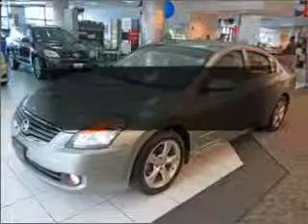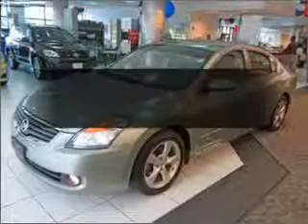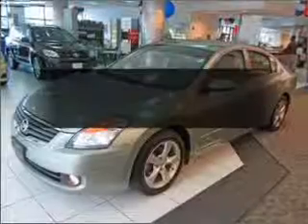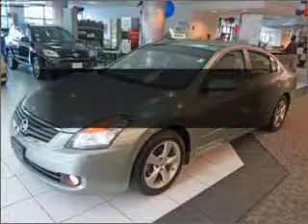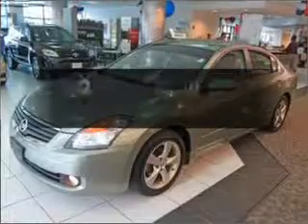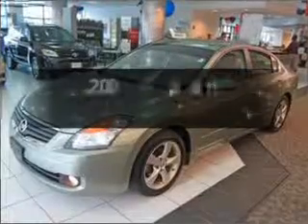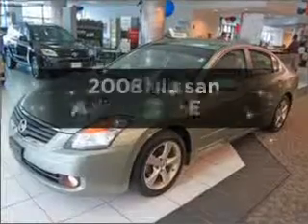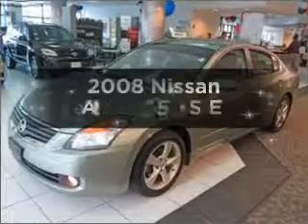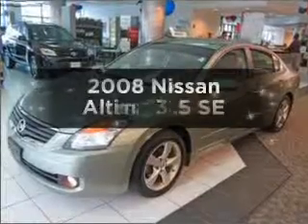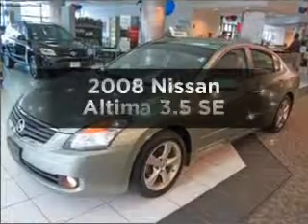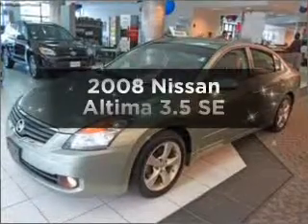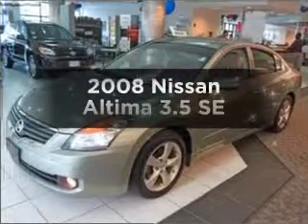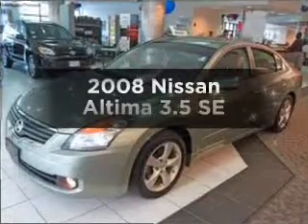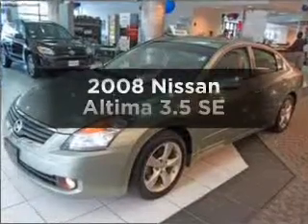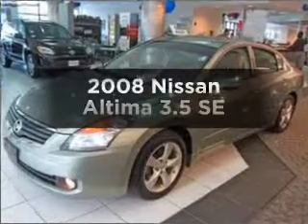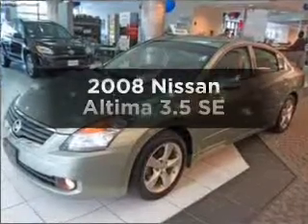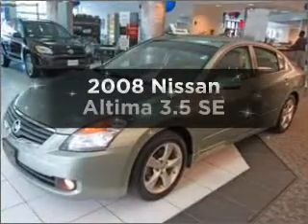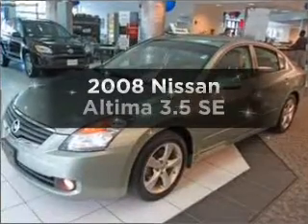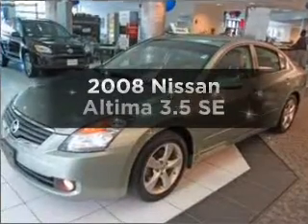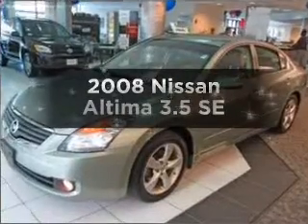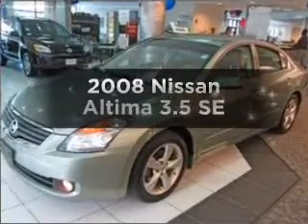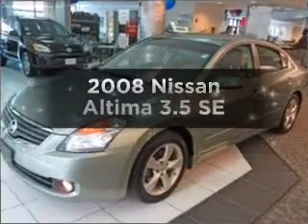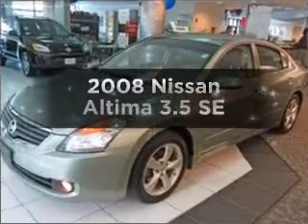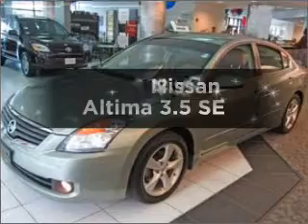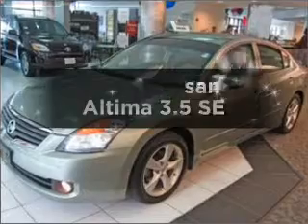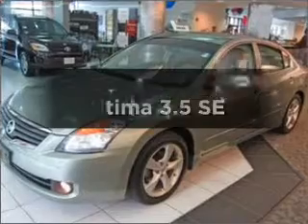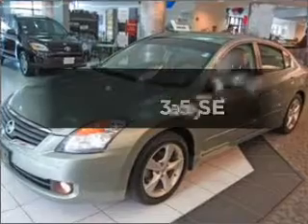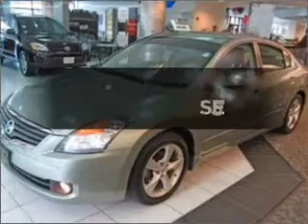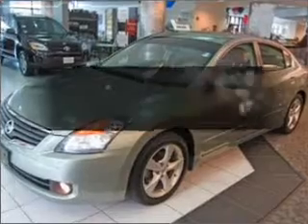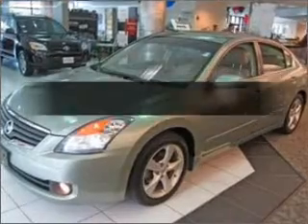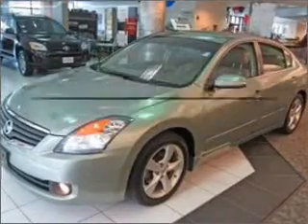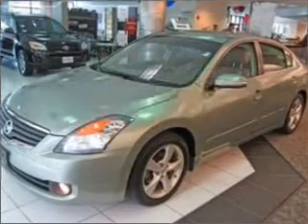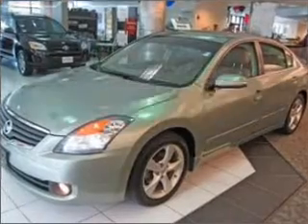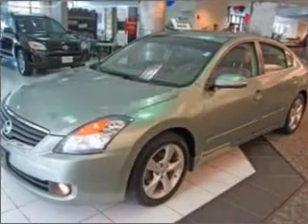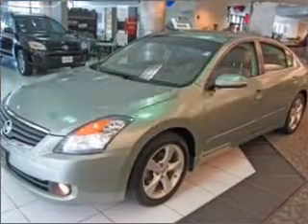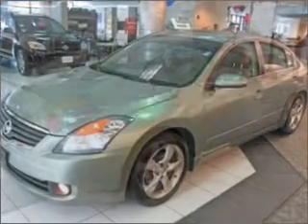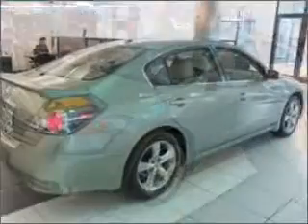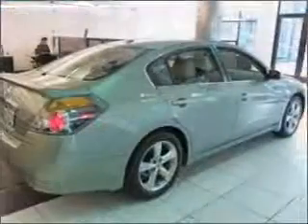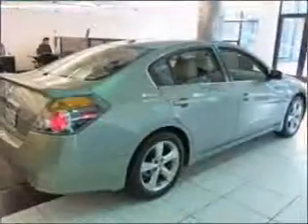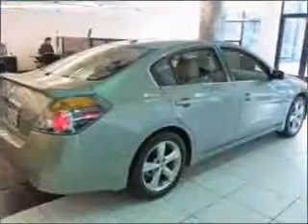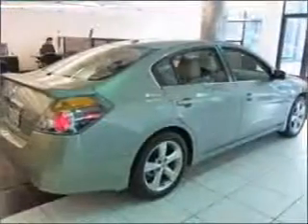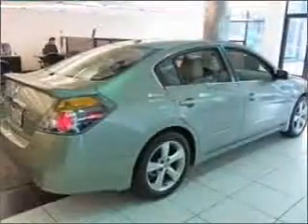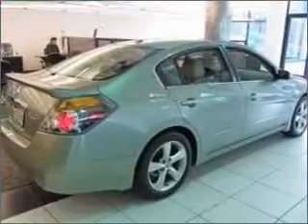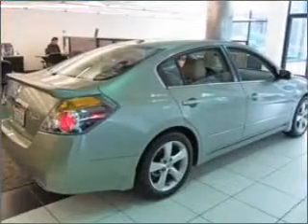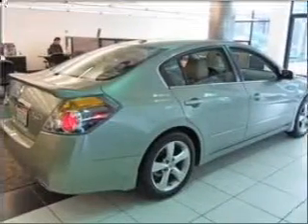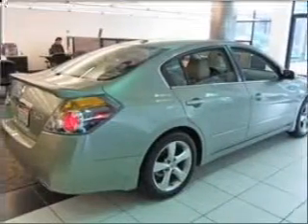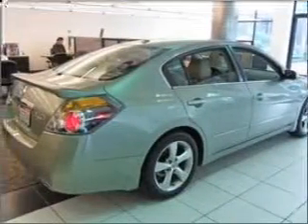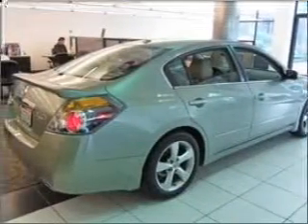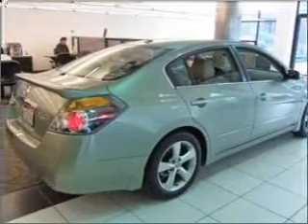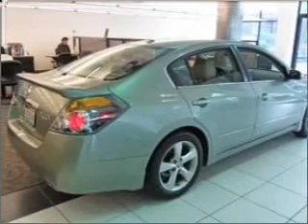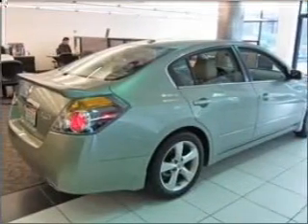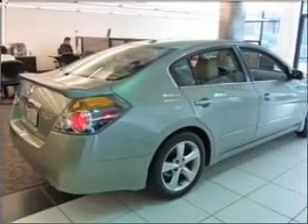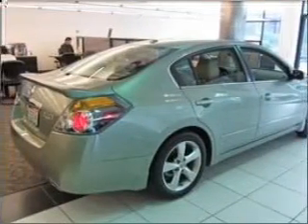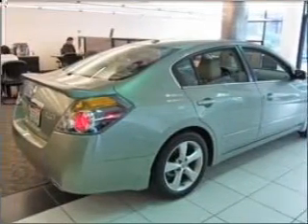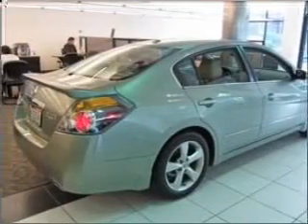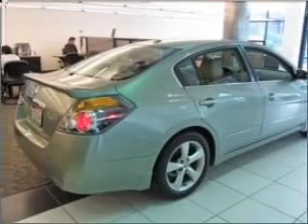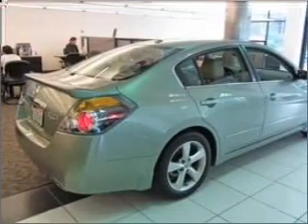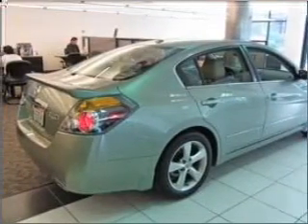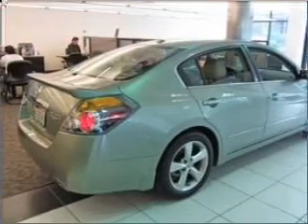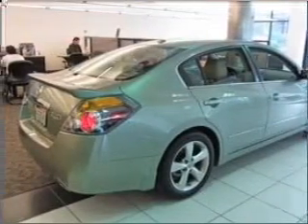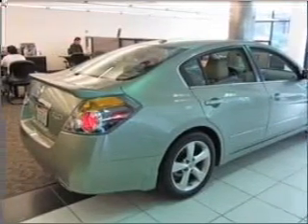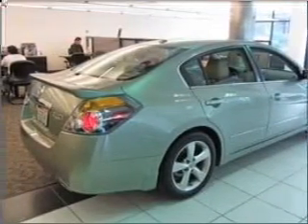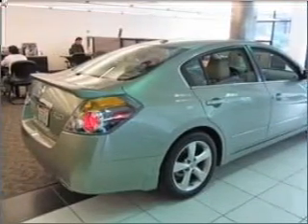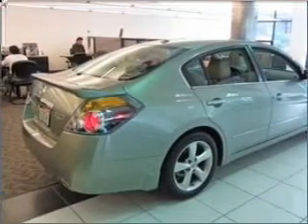Imagine yourself in this 2008 Nissan Altima. Travel the roads in style and comfort in this great vehicle.